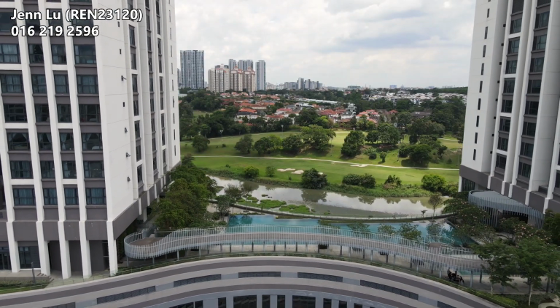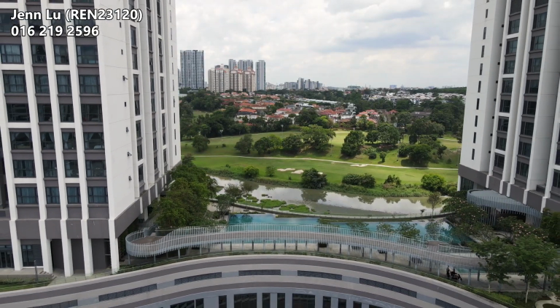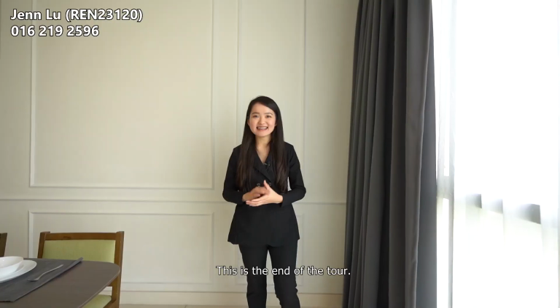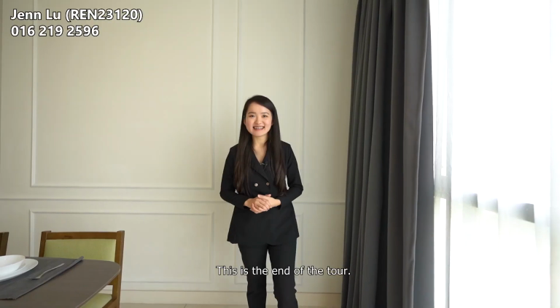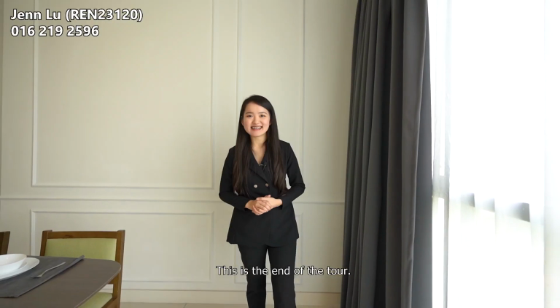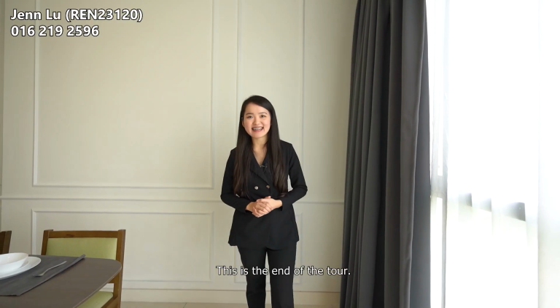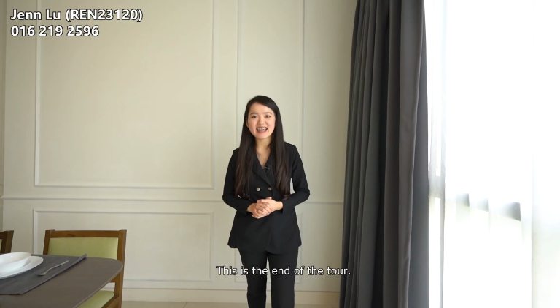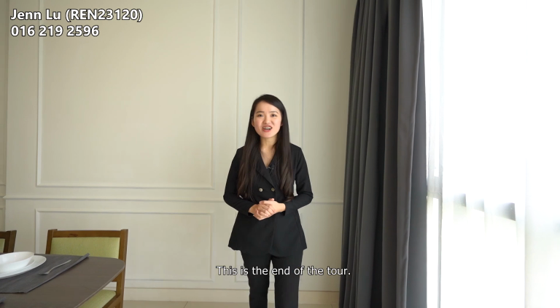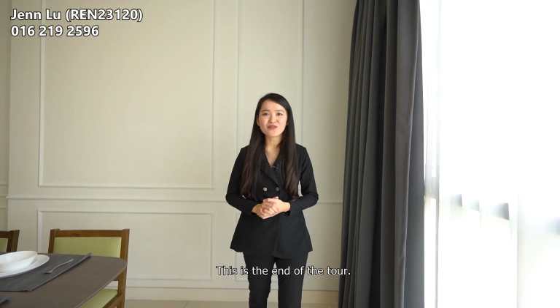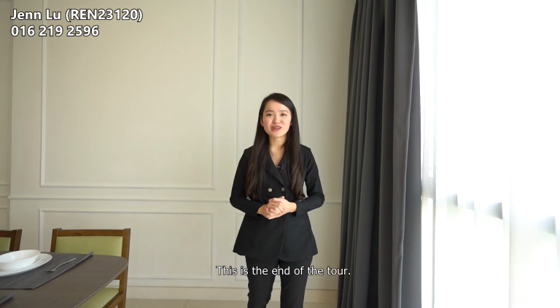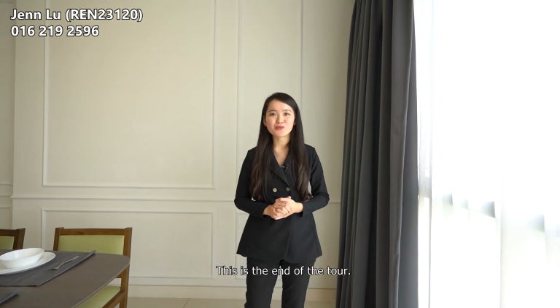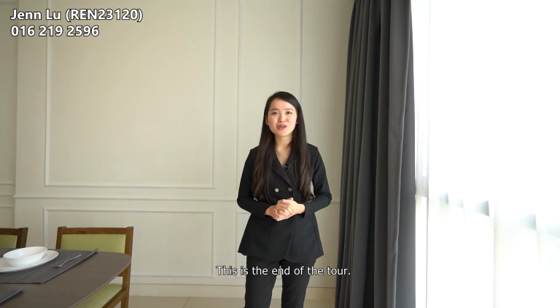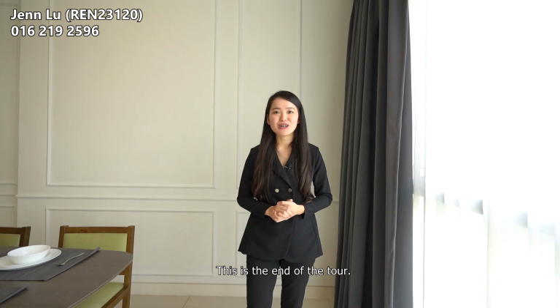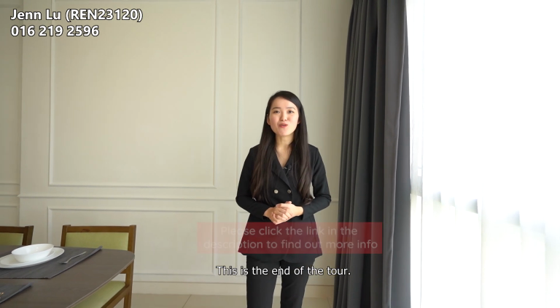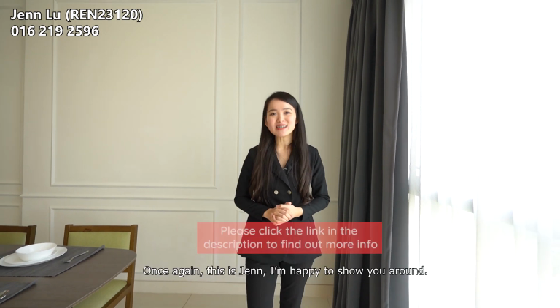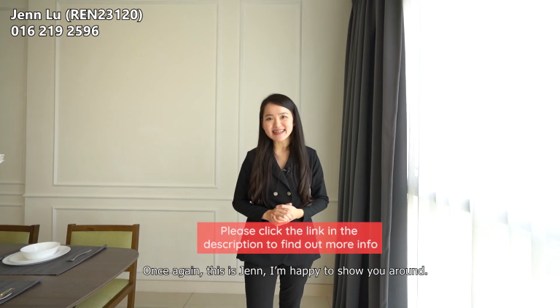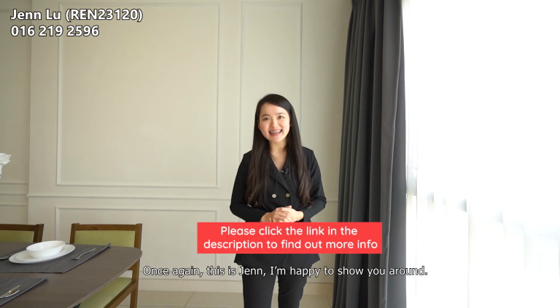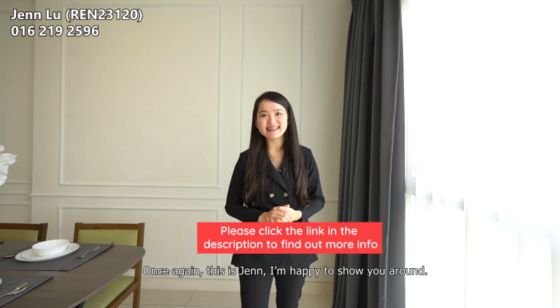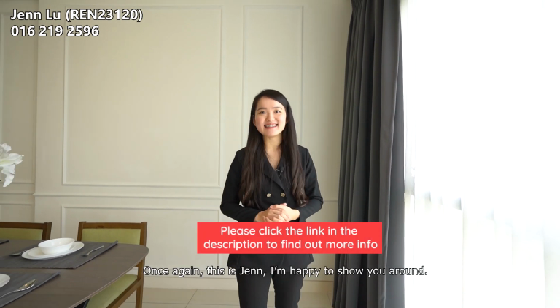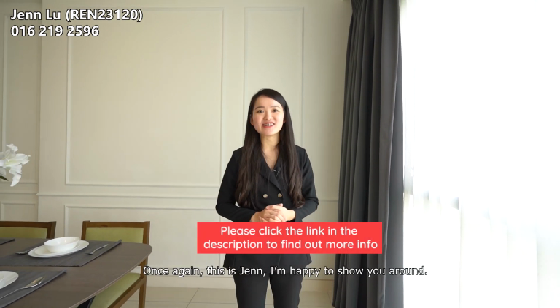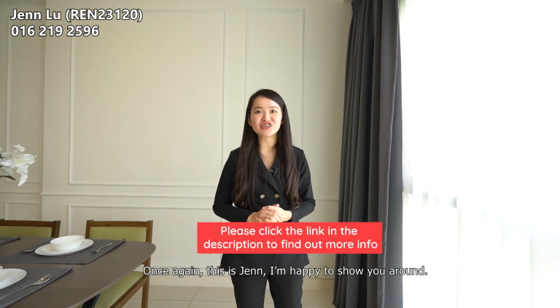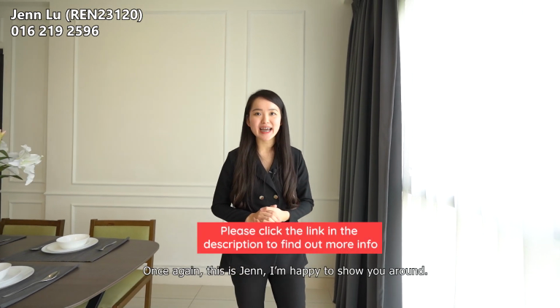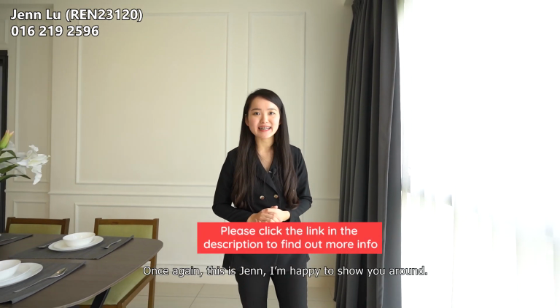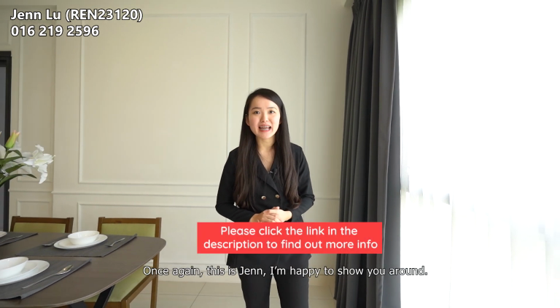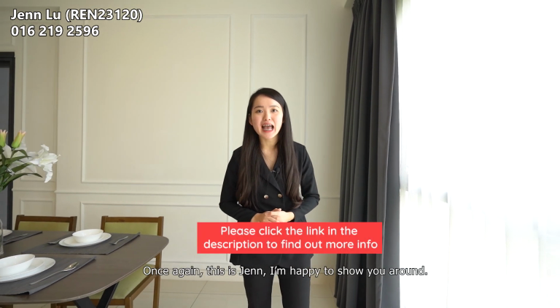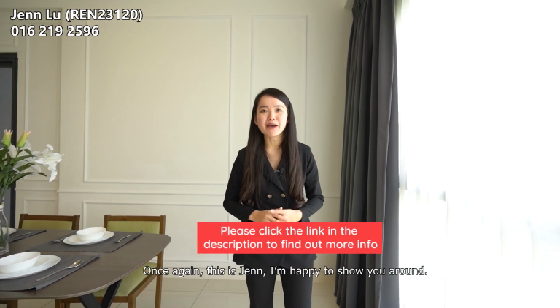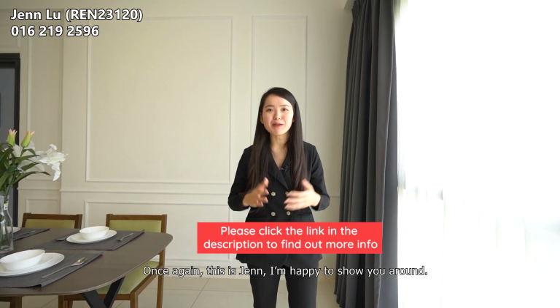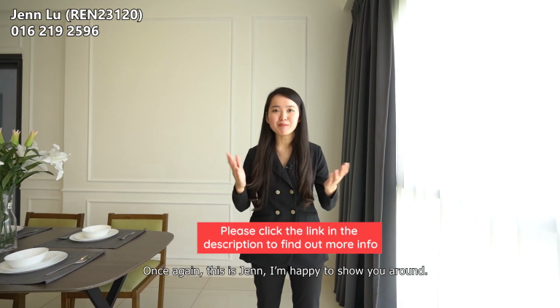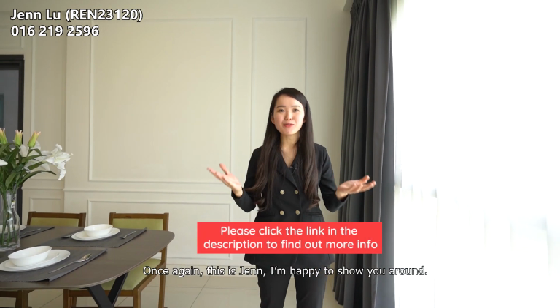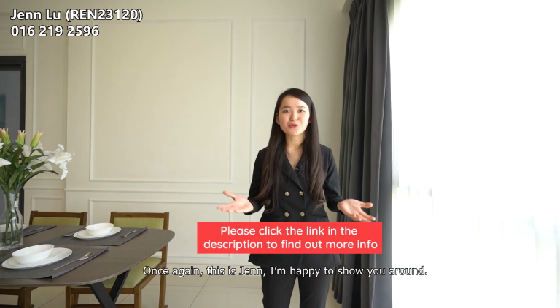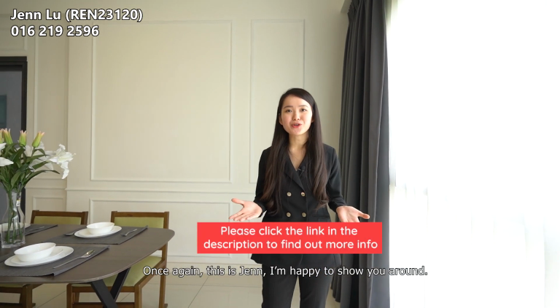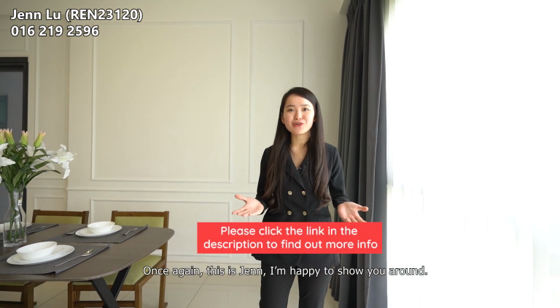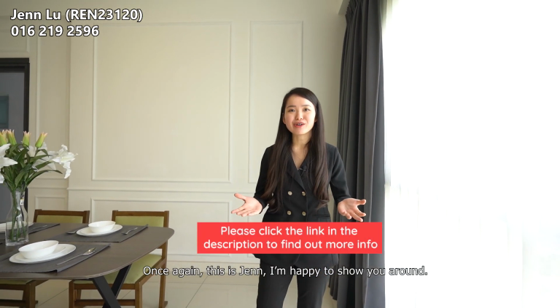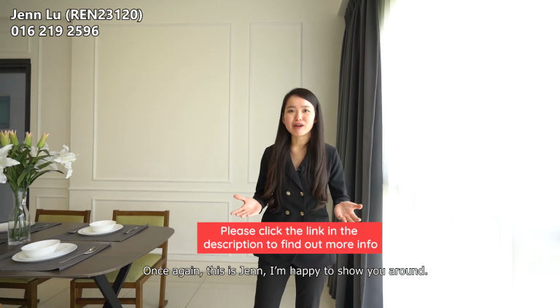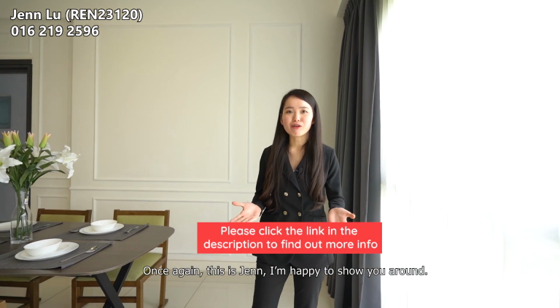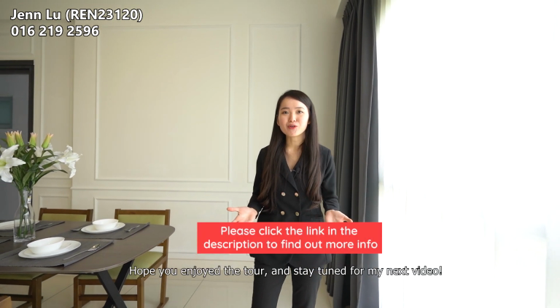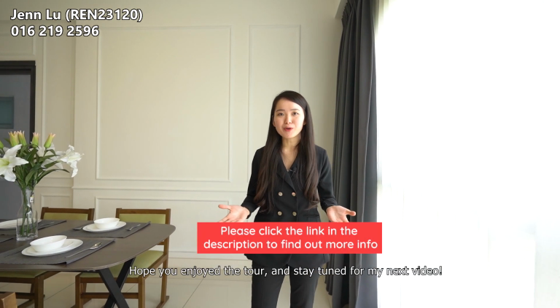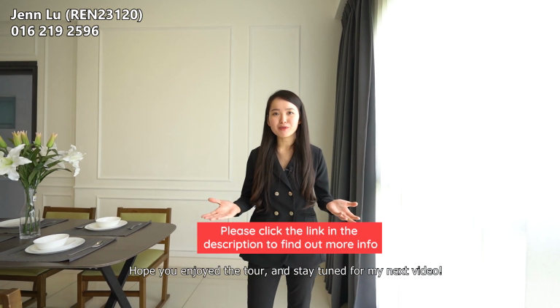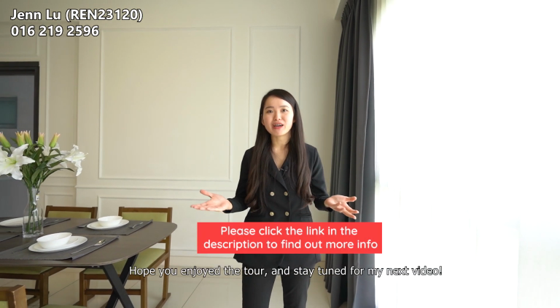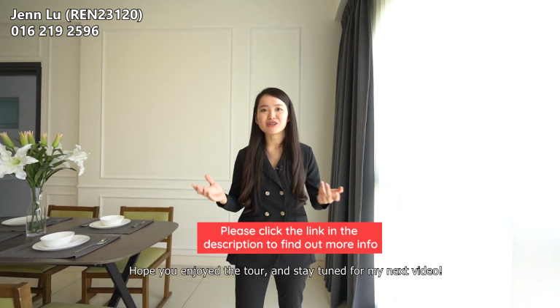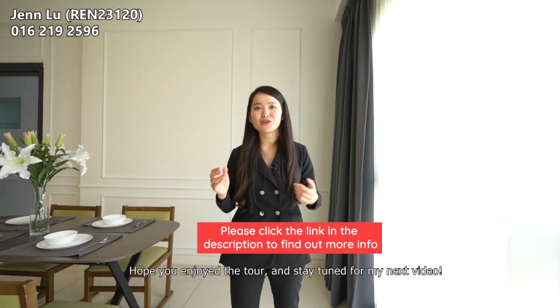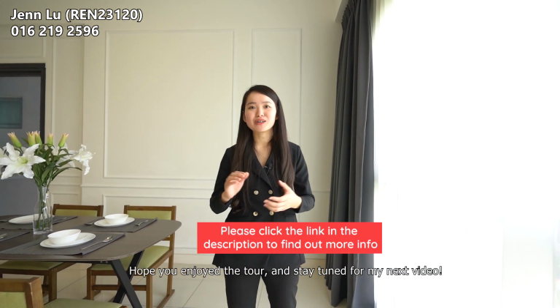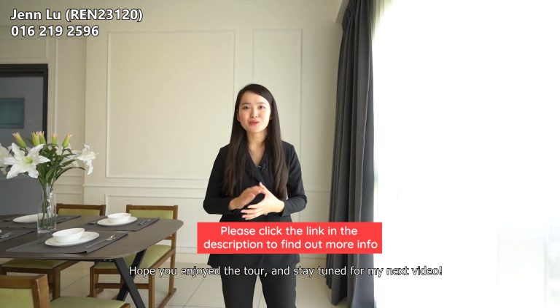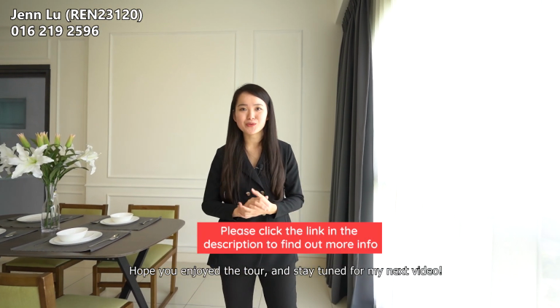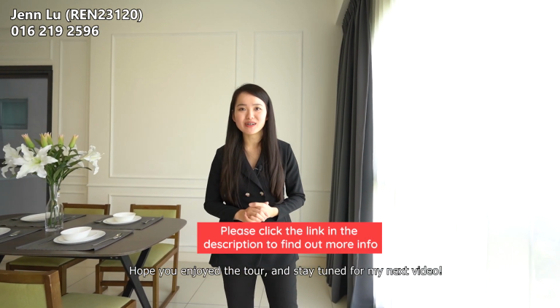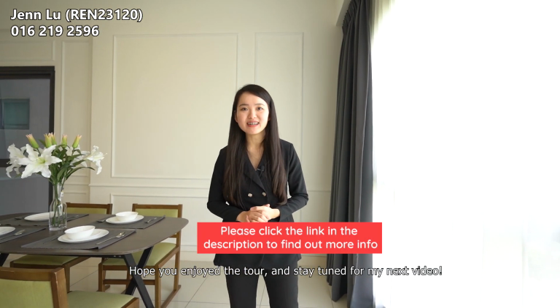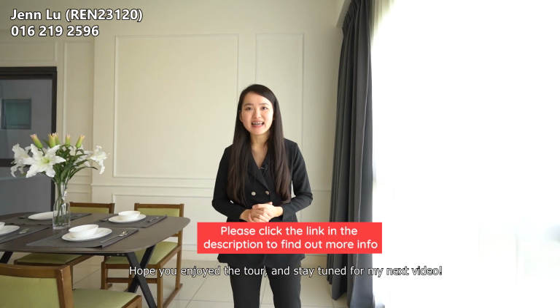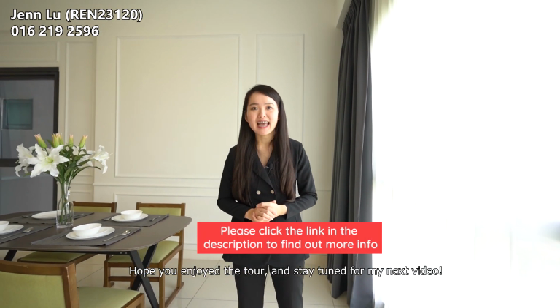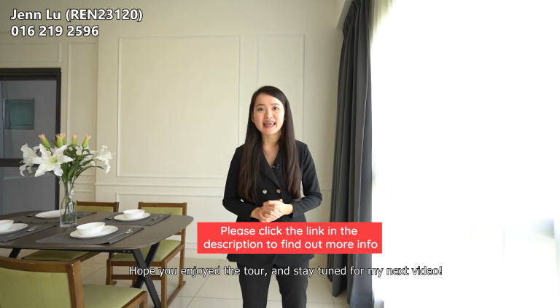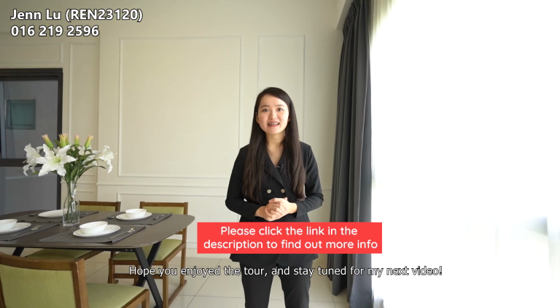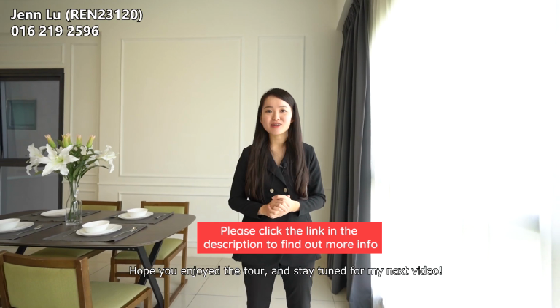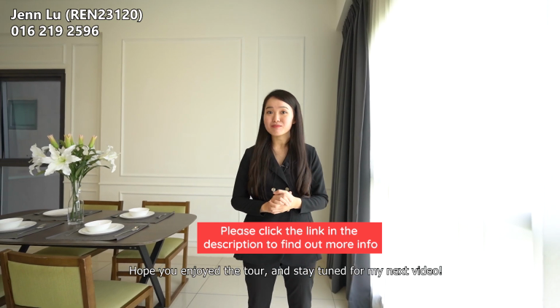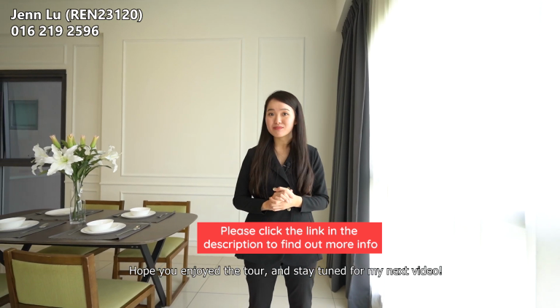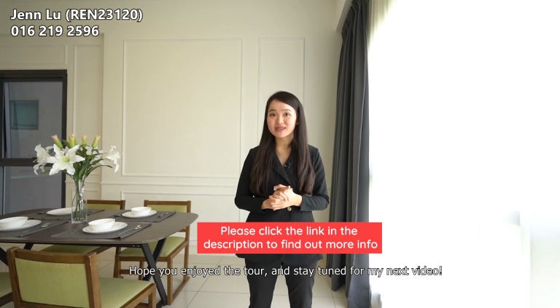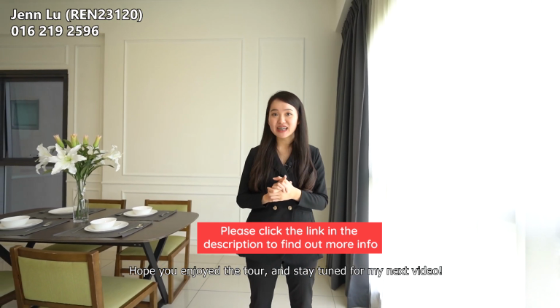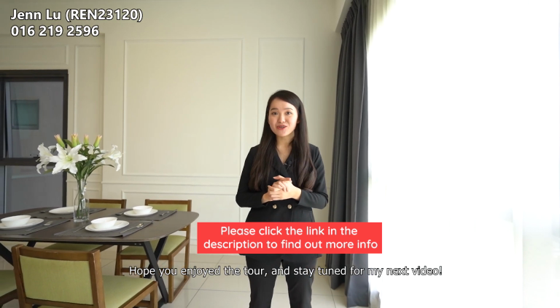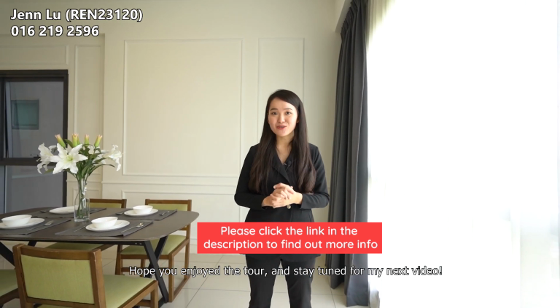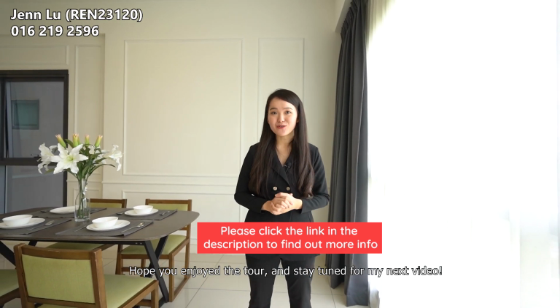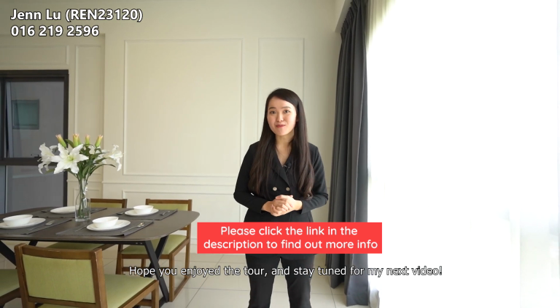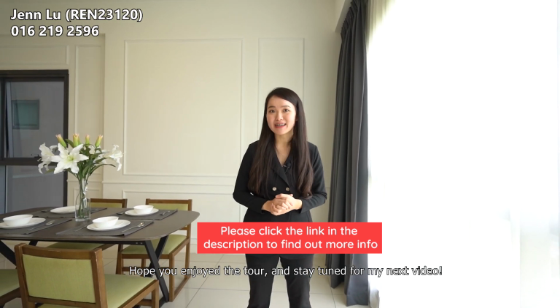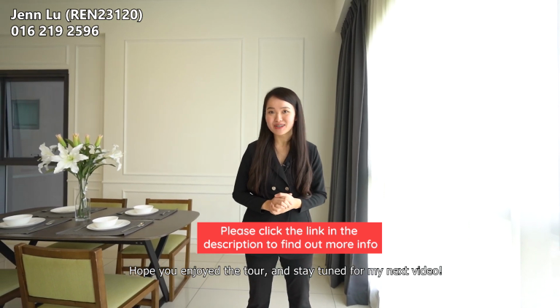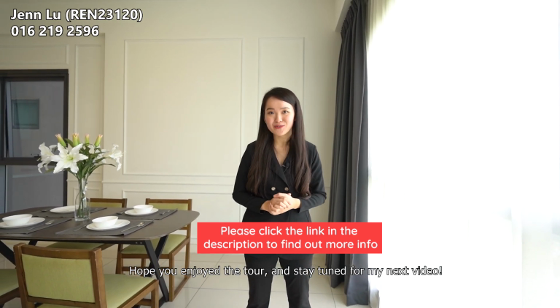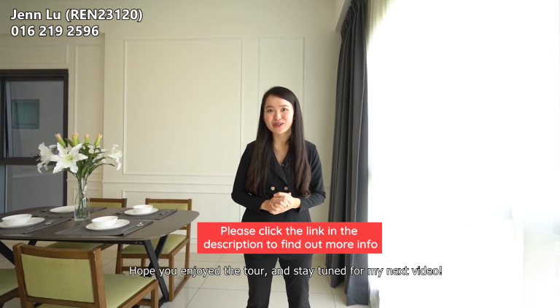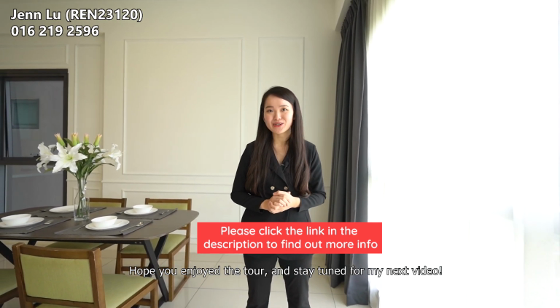This is the end of the tour. Once again, this is Jen. I'm happy to show you around. Hope you enjoy the tour and stay tuned for my next video.